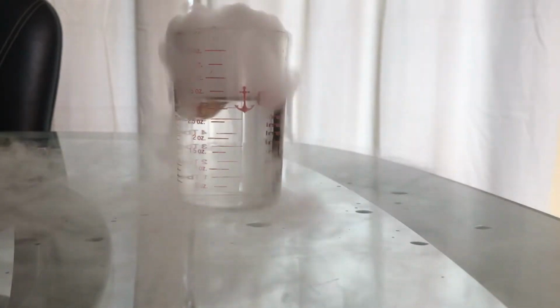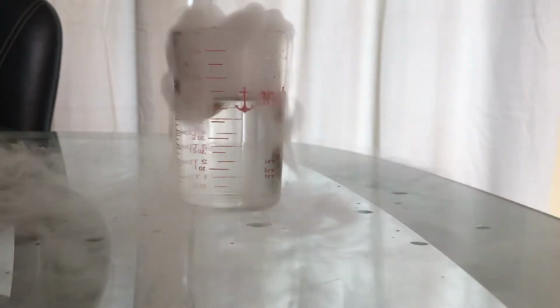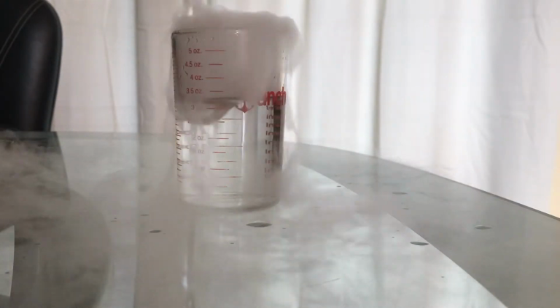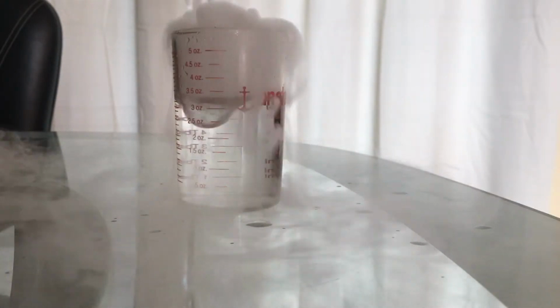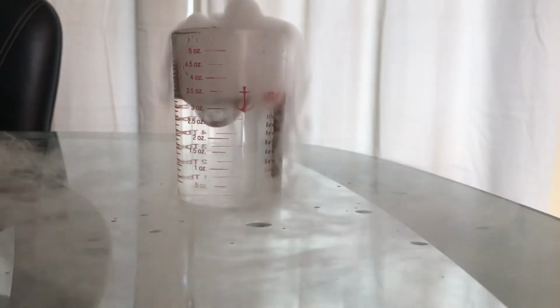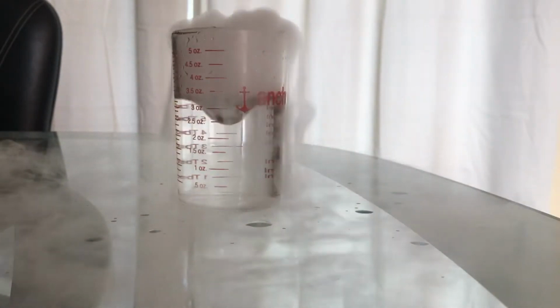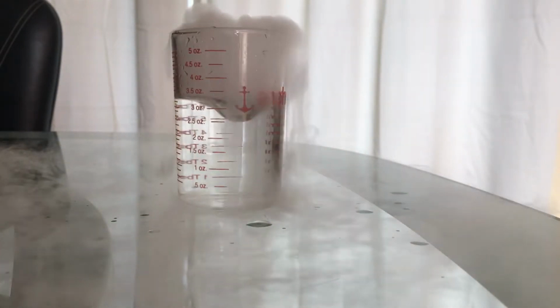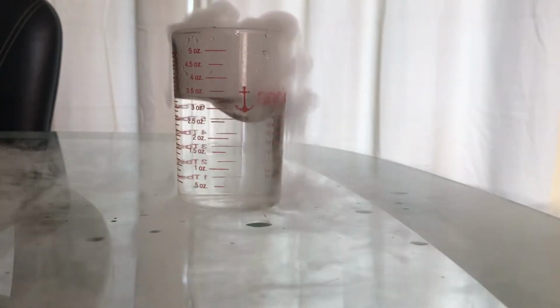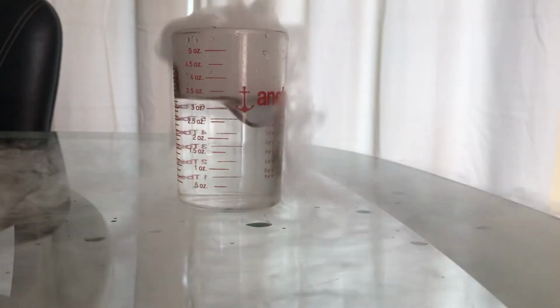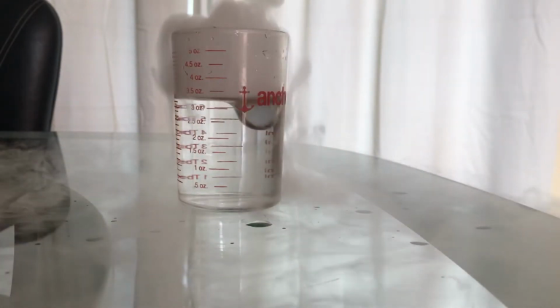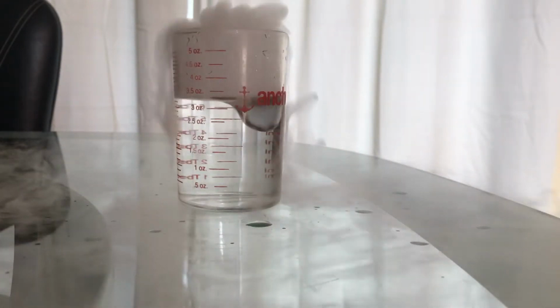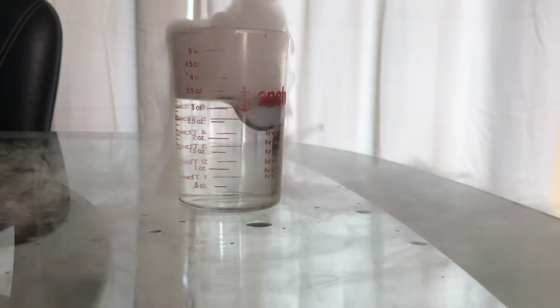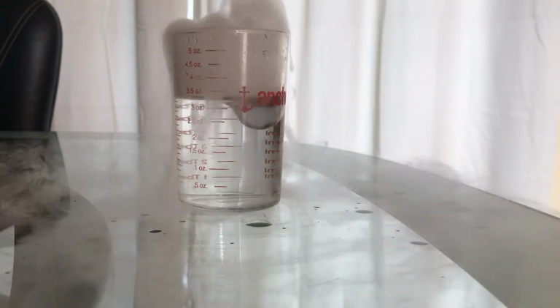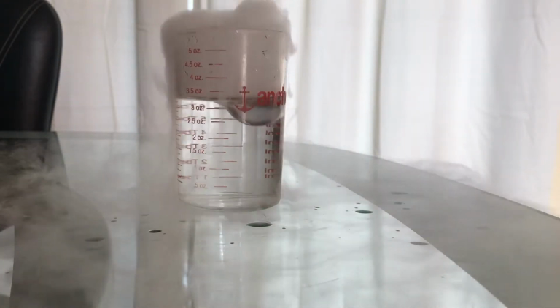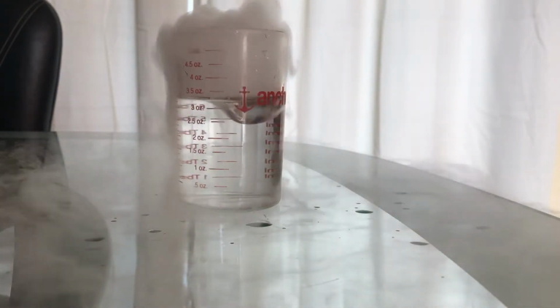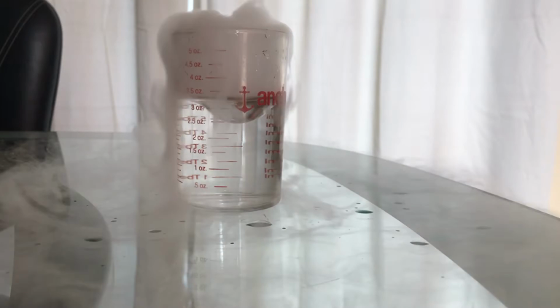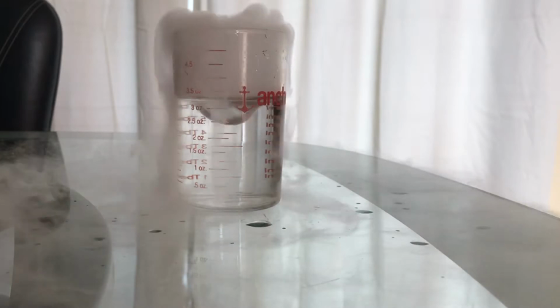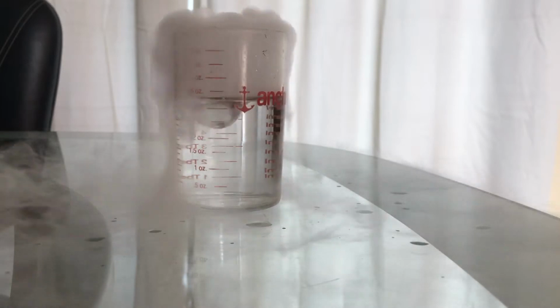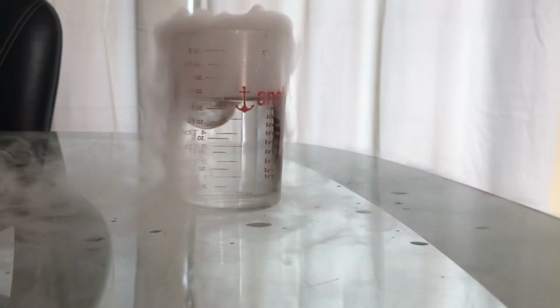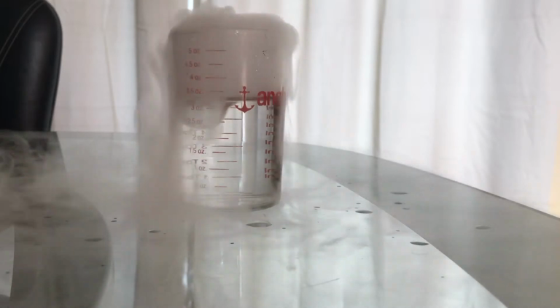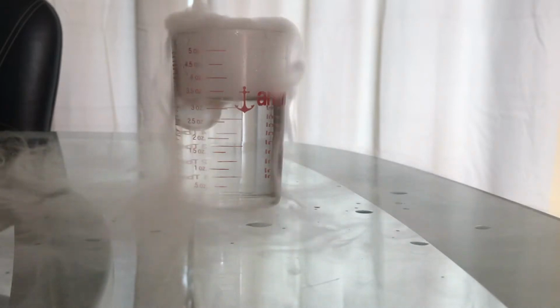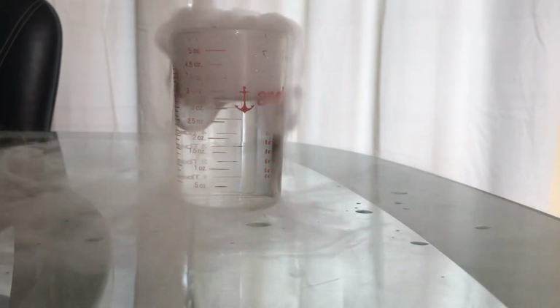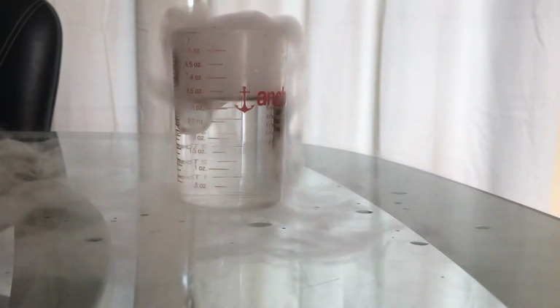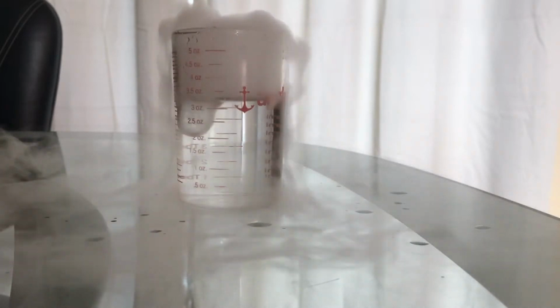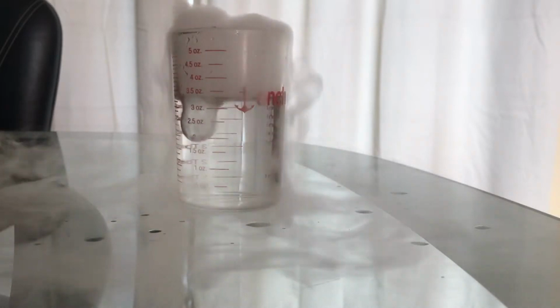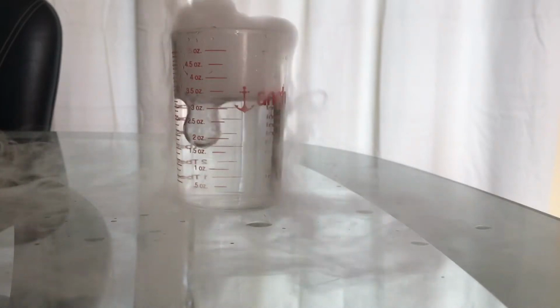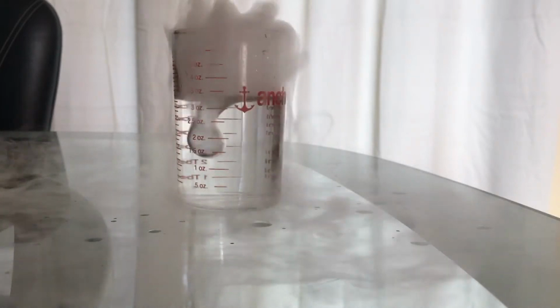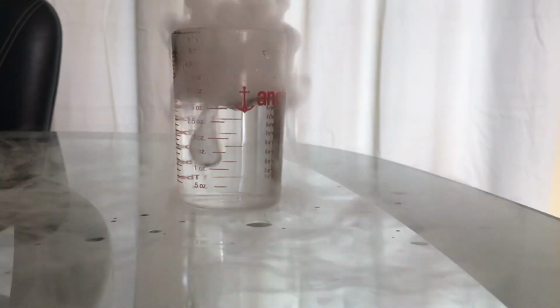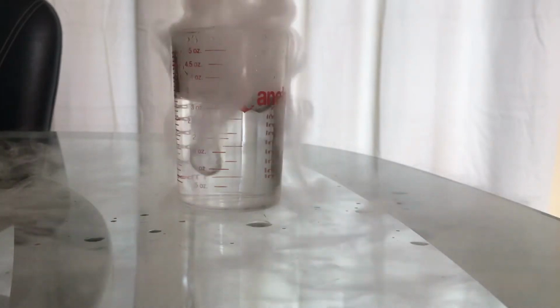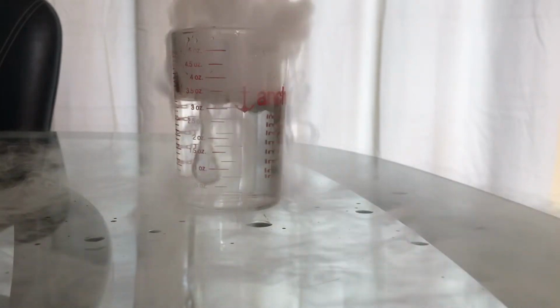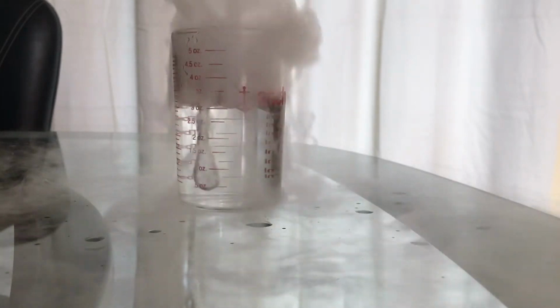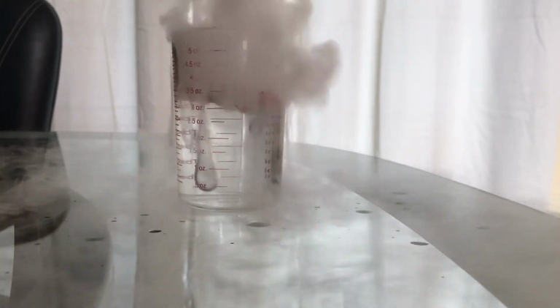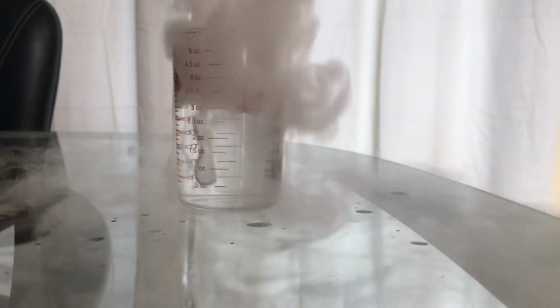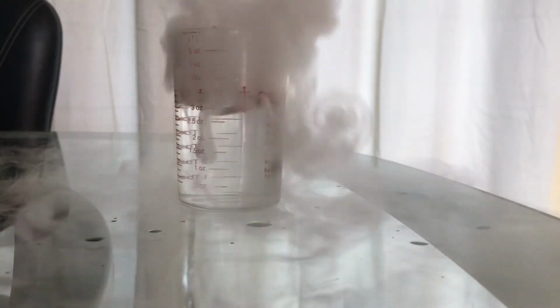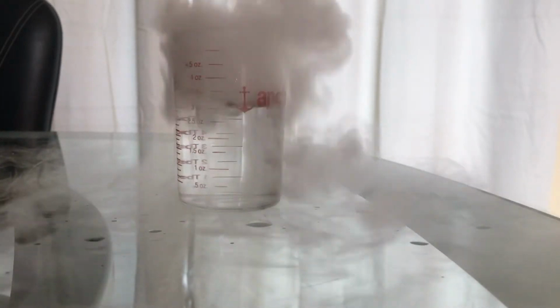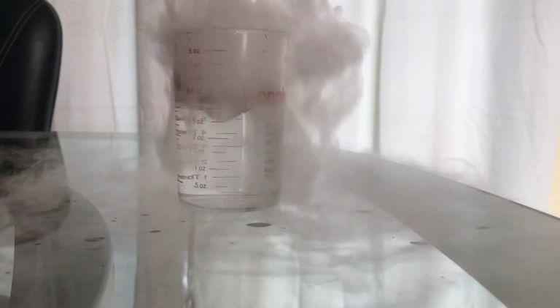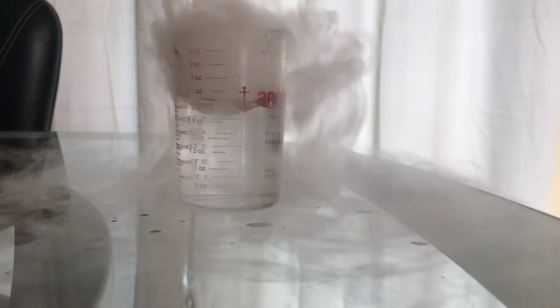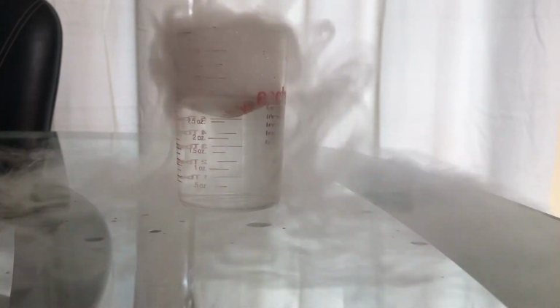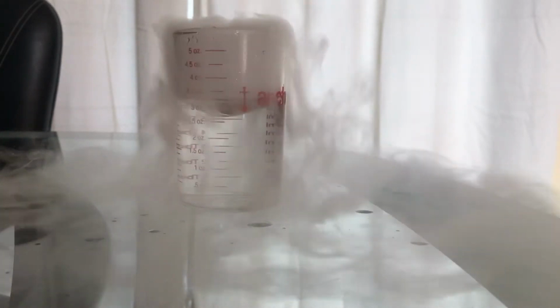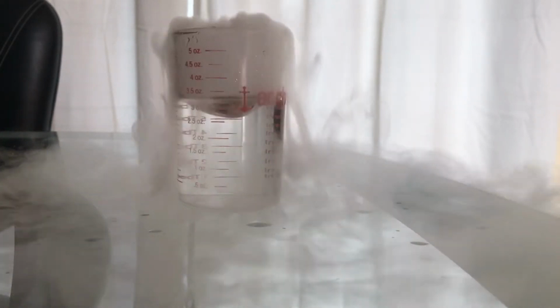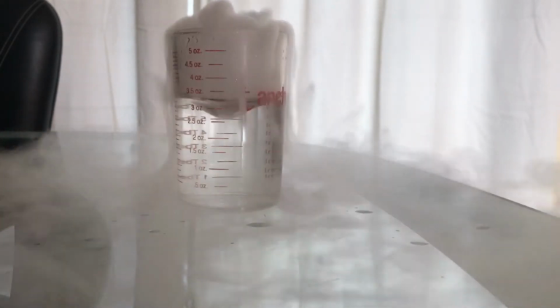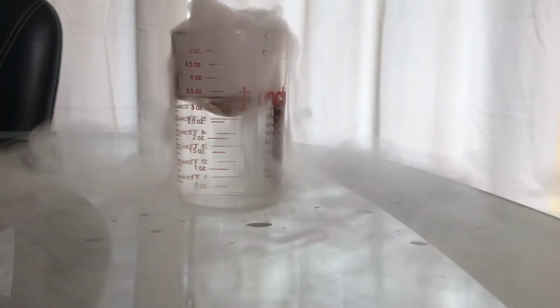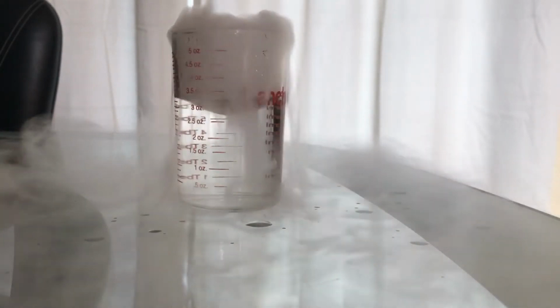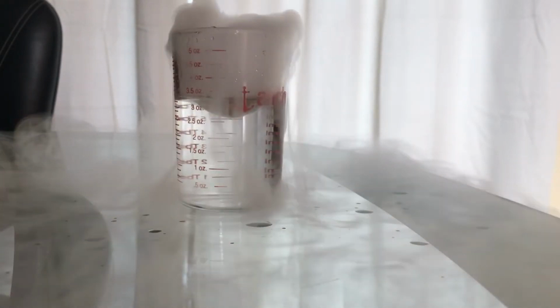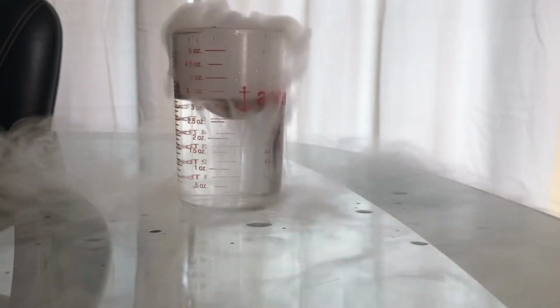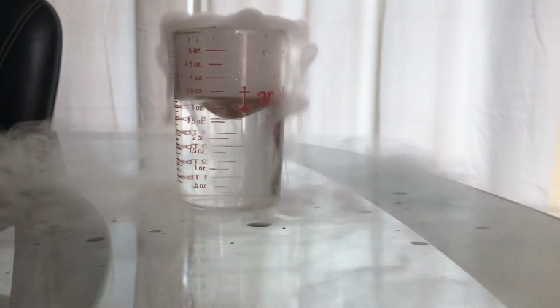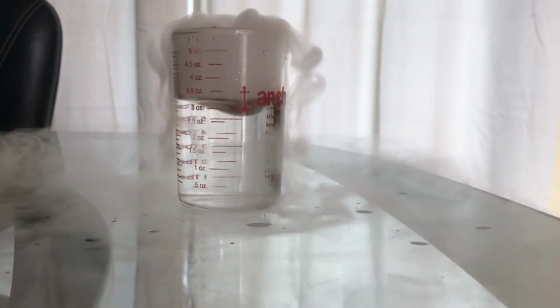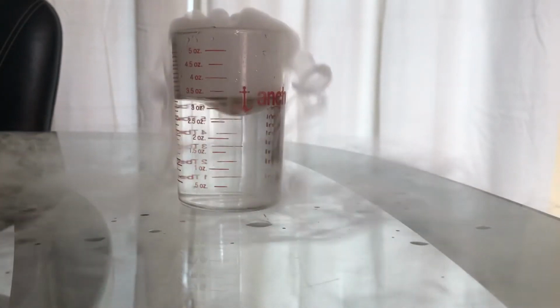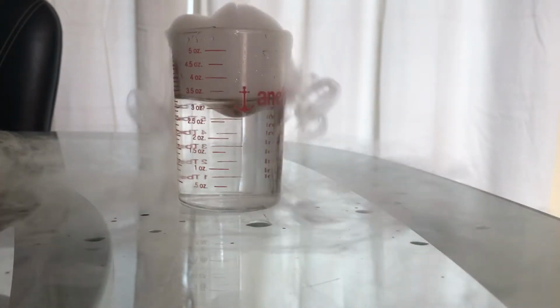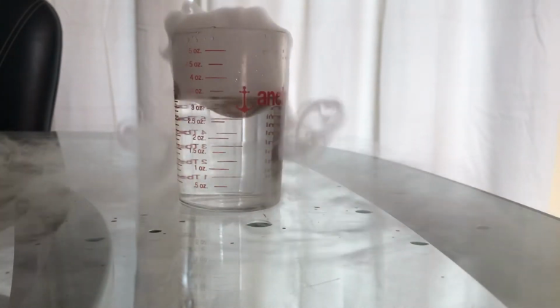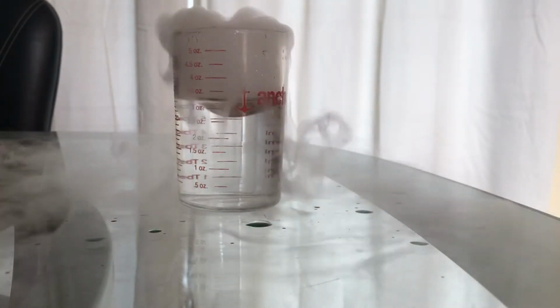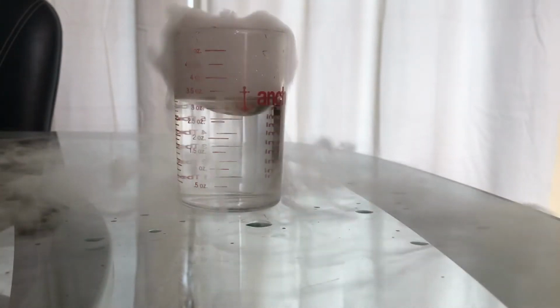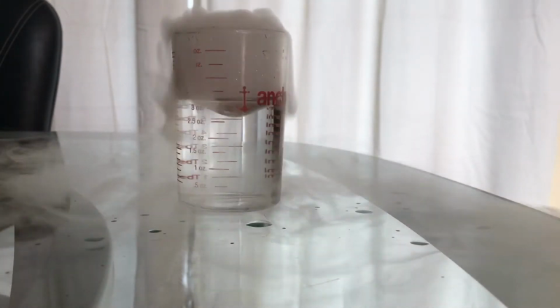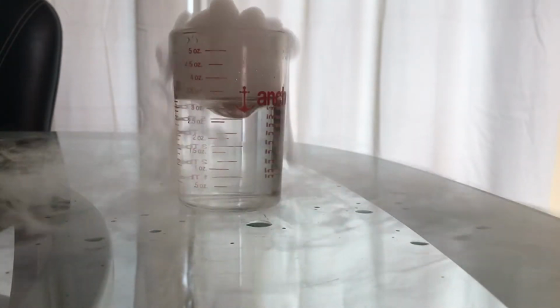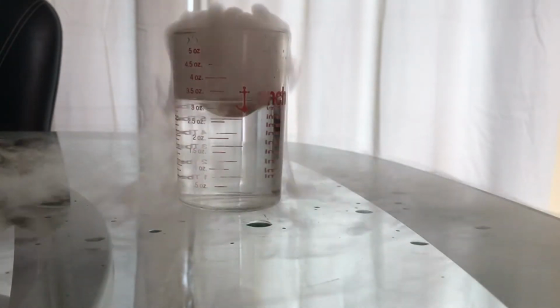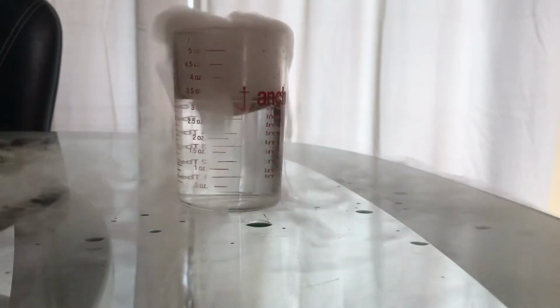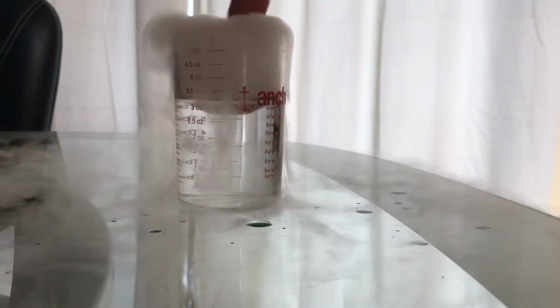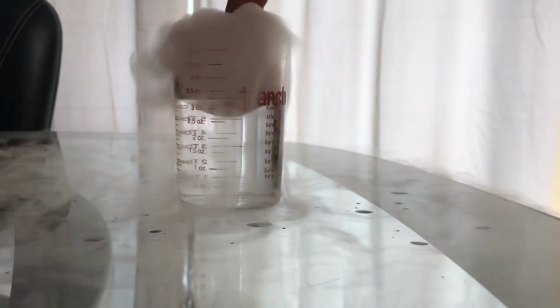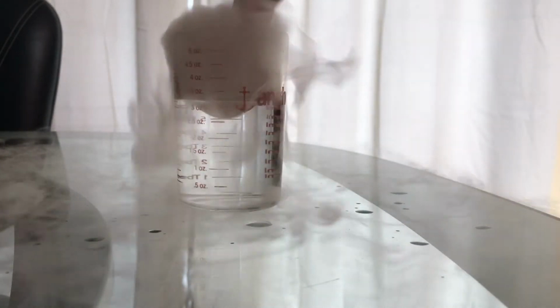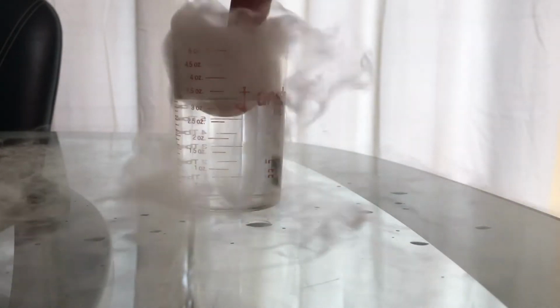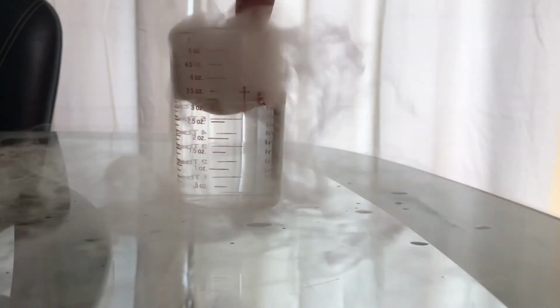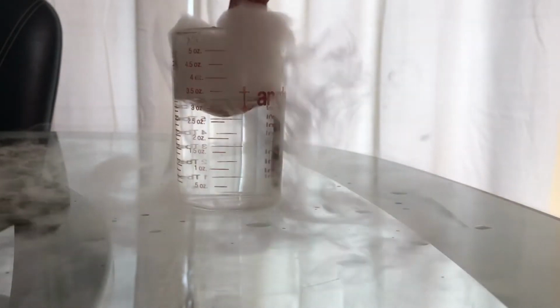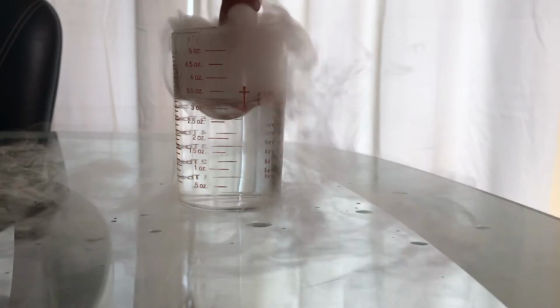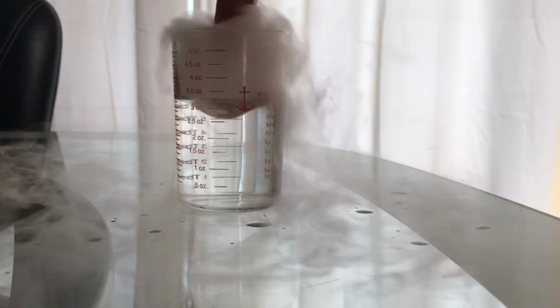Now it's just kind of sagging a little bit below. Oh, there it goes again. Really neat.